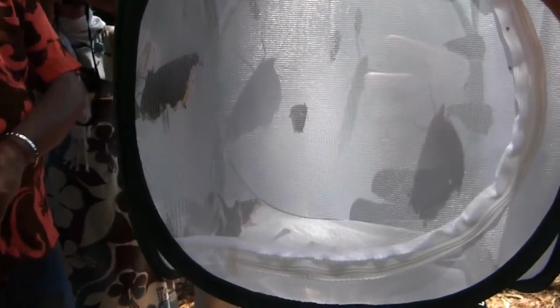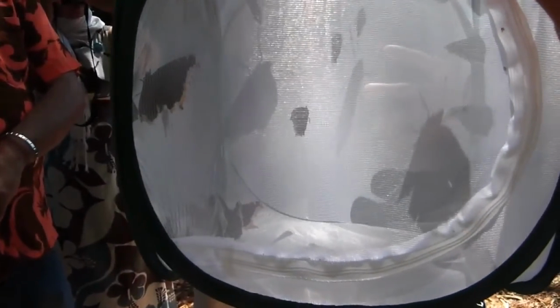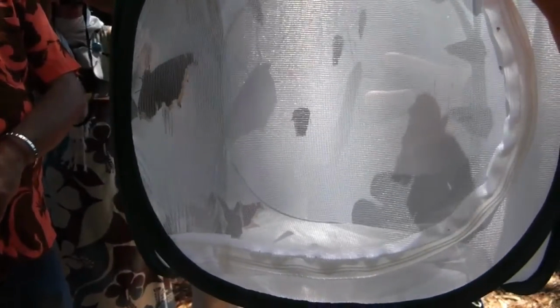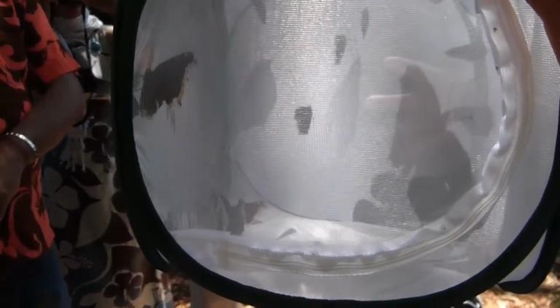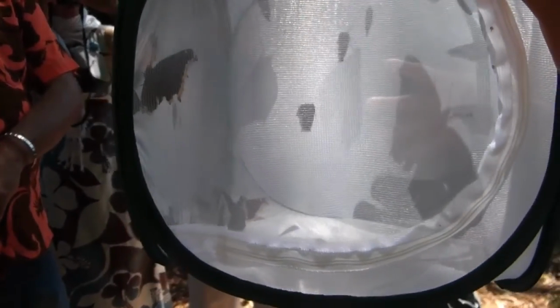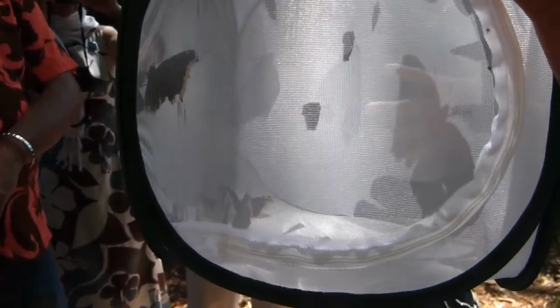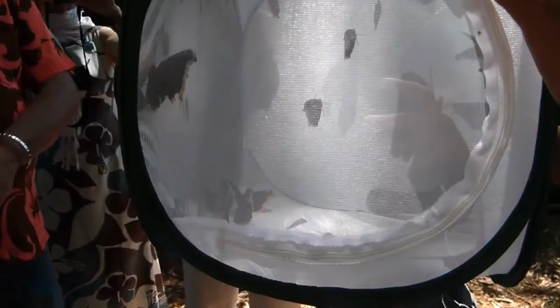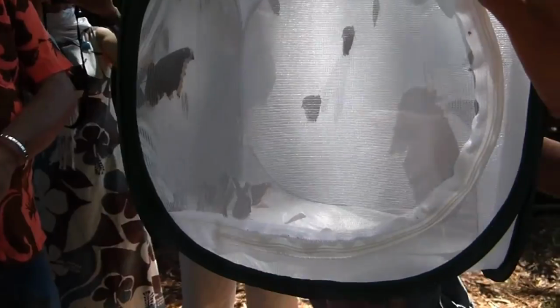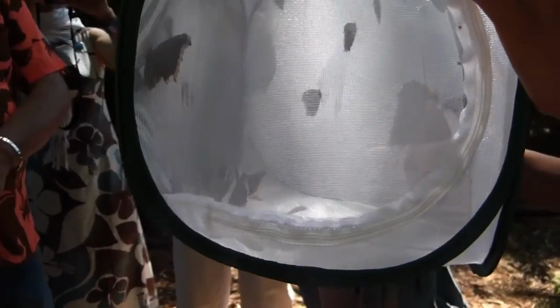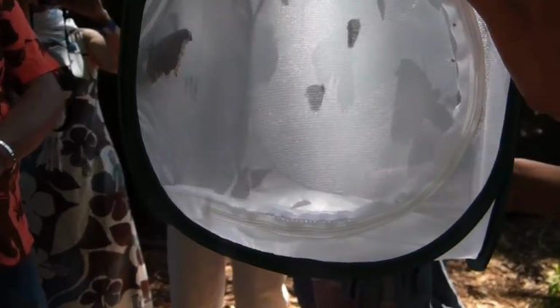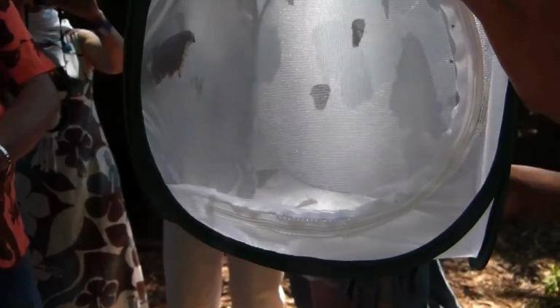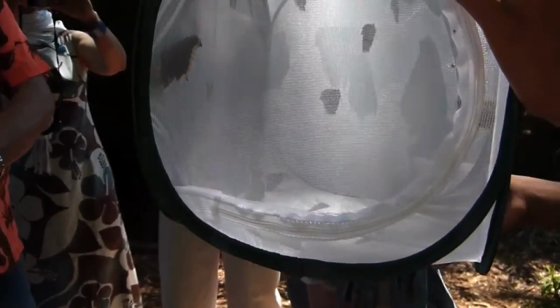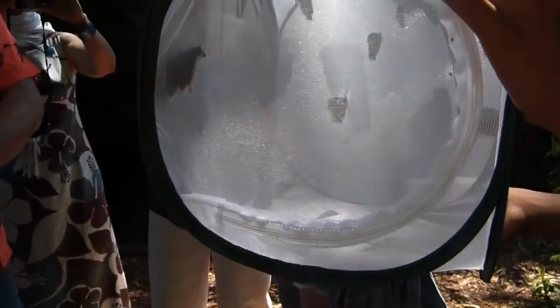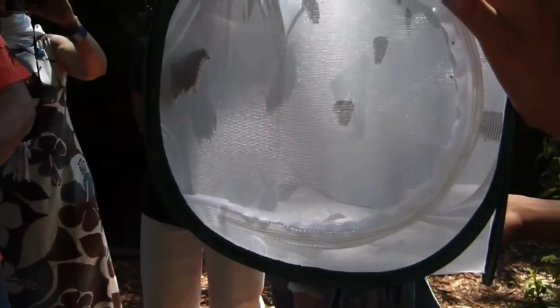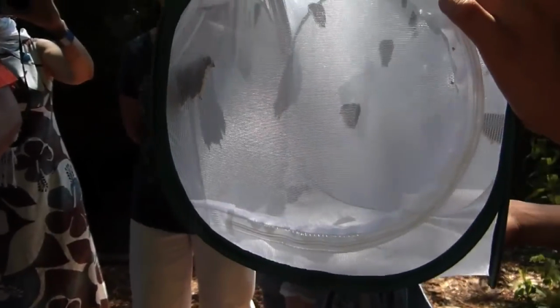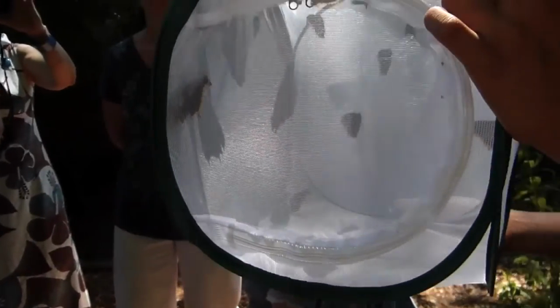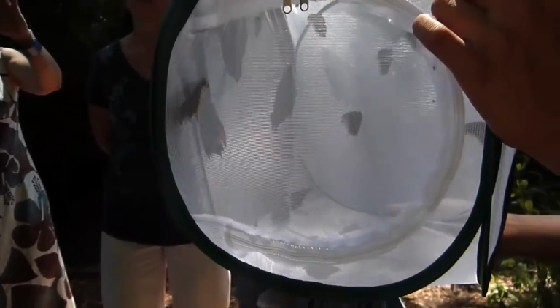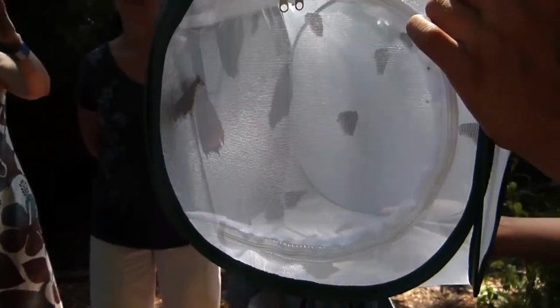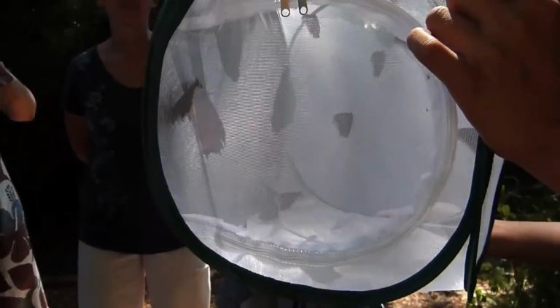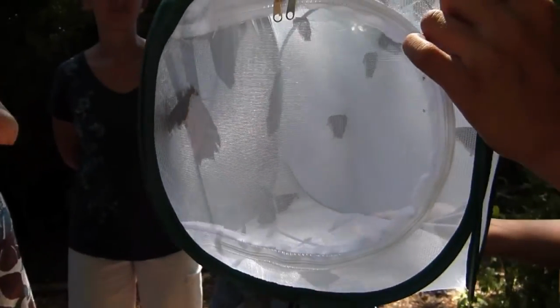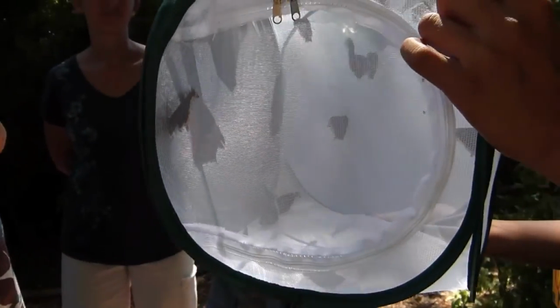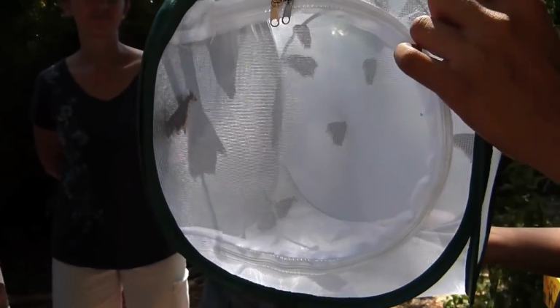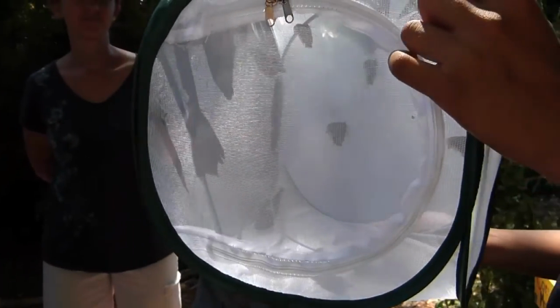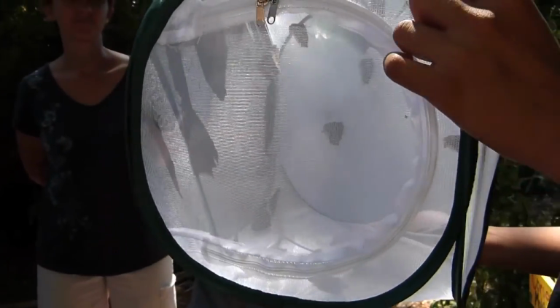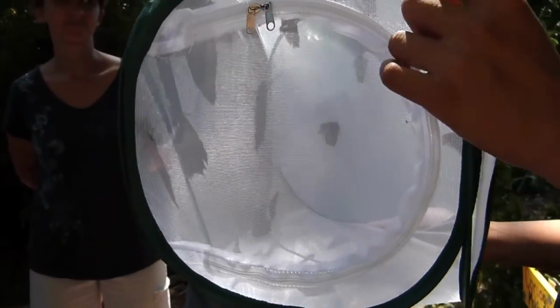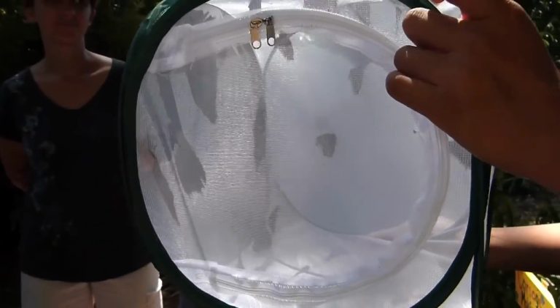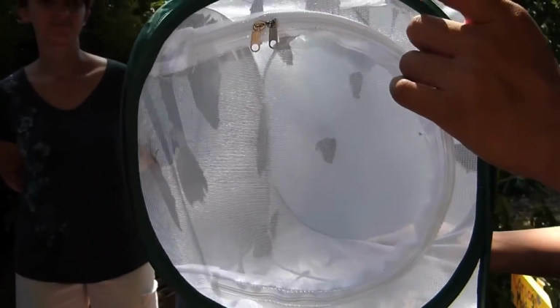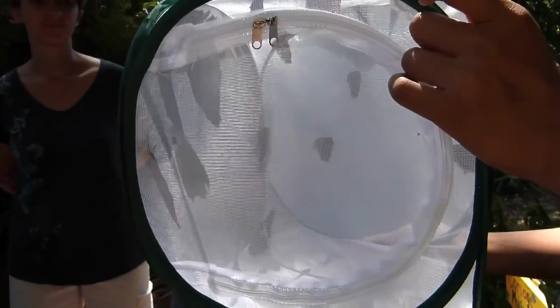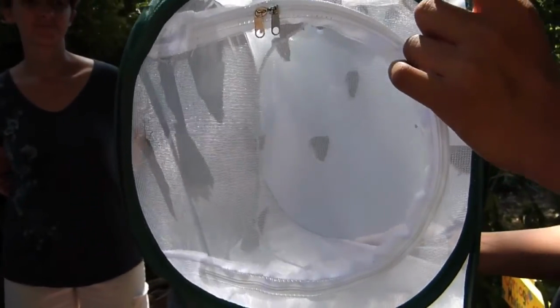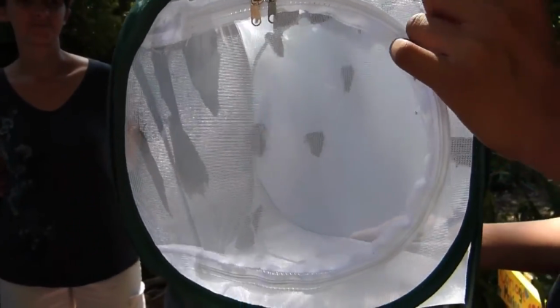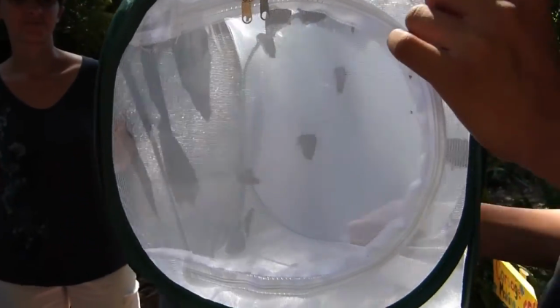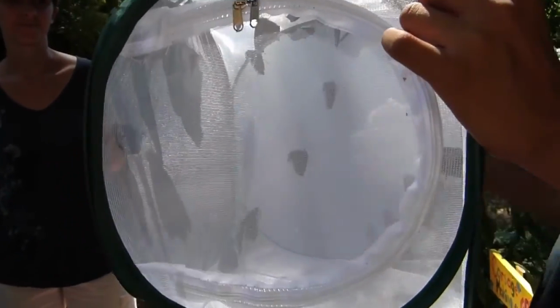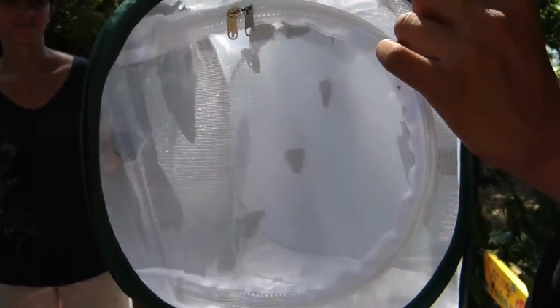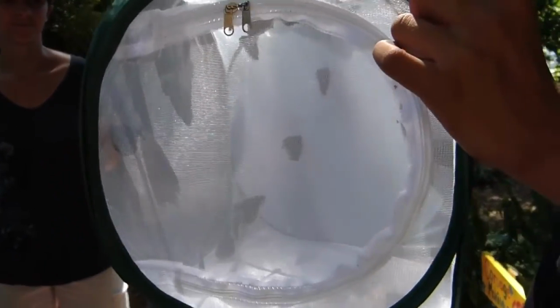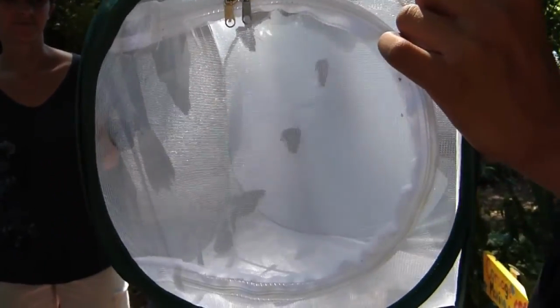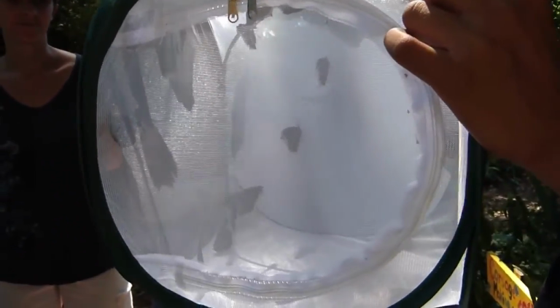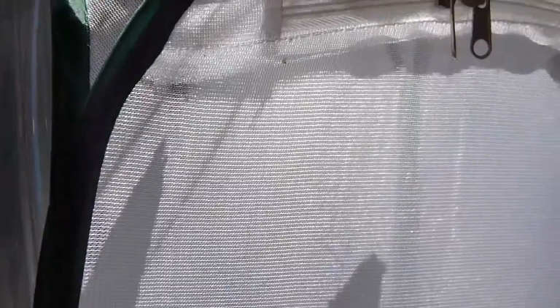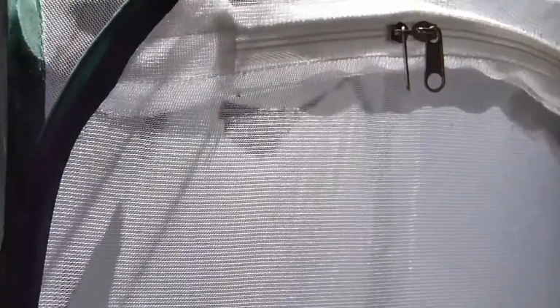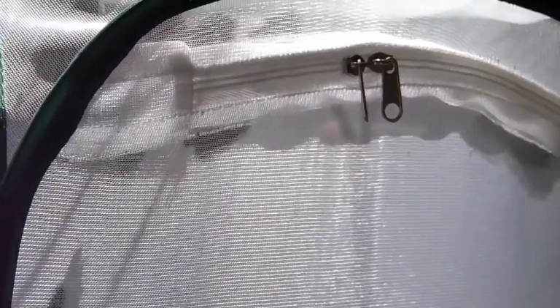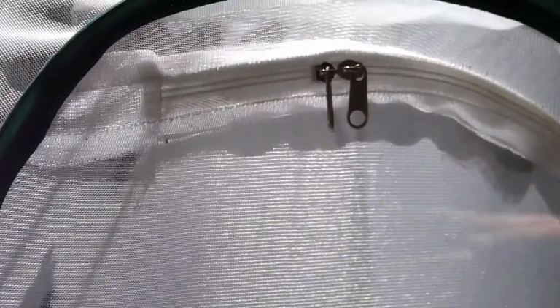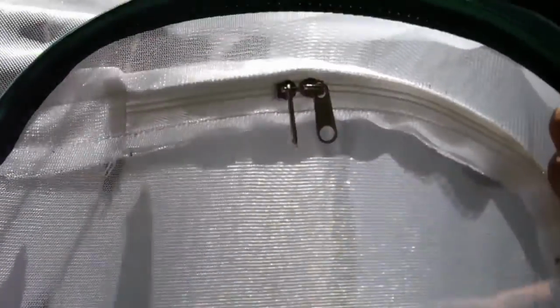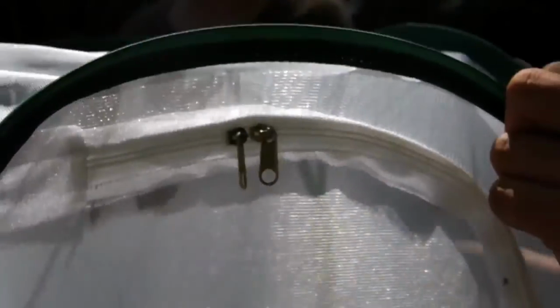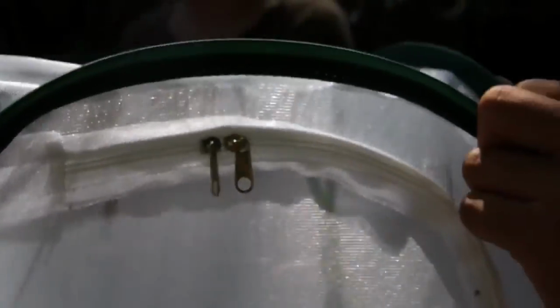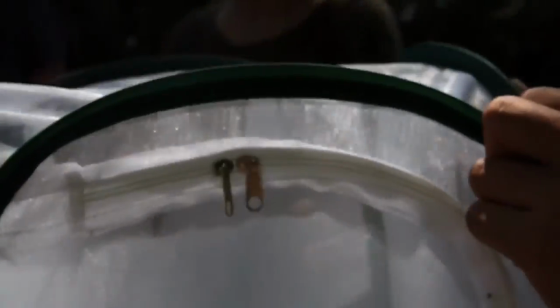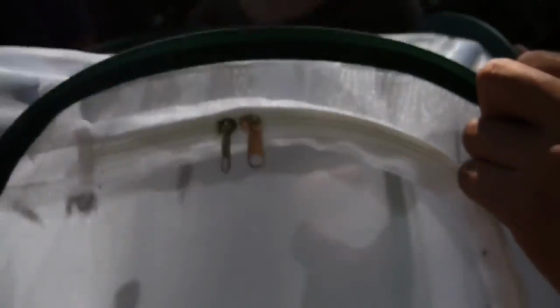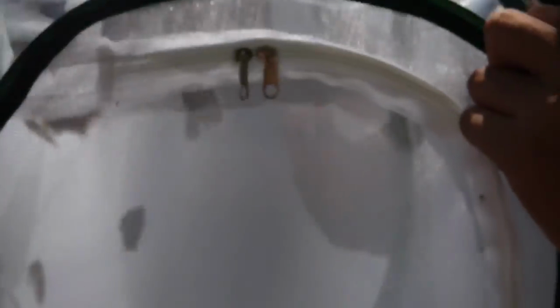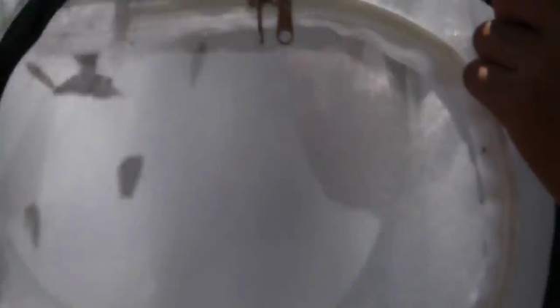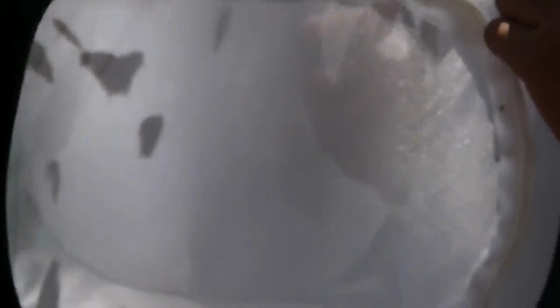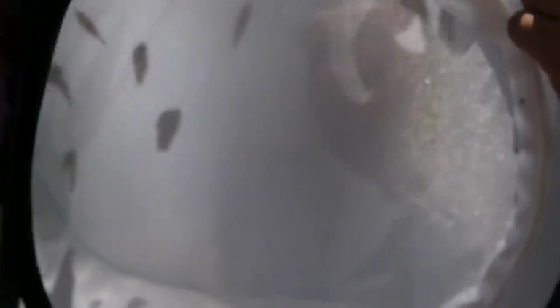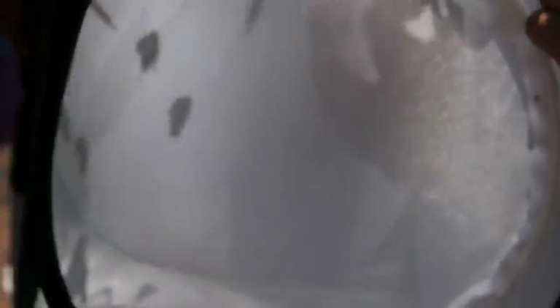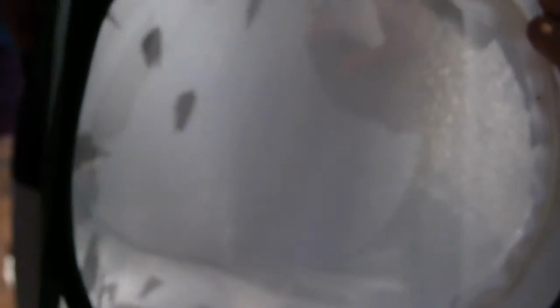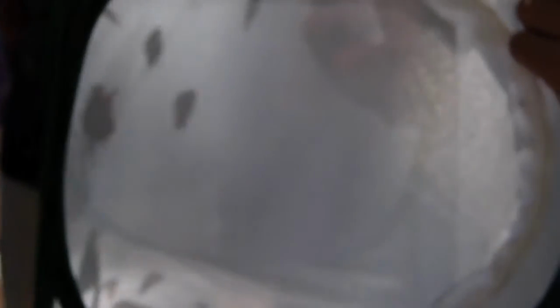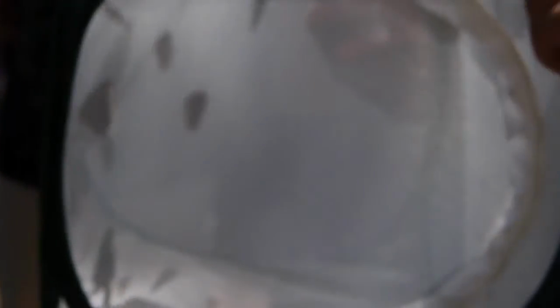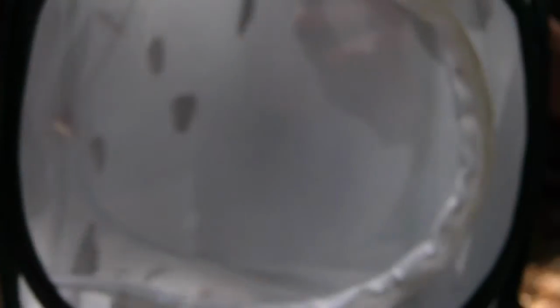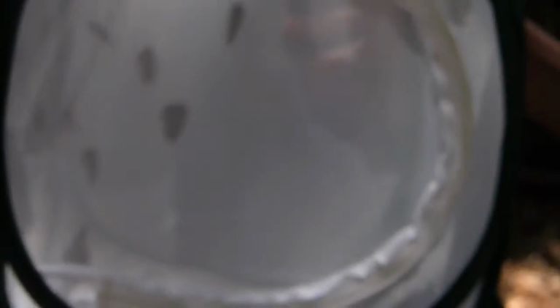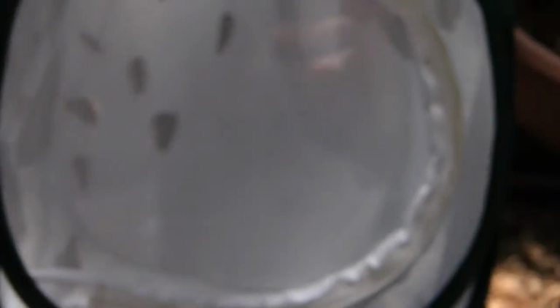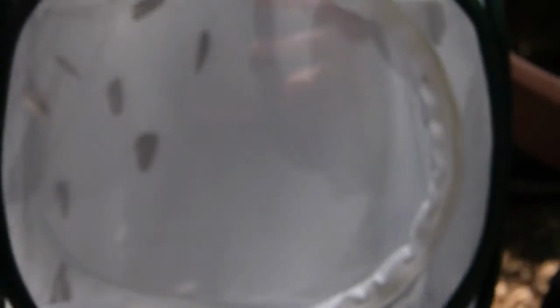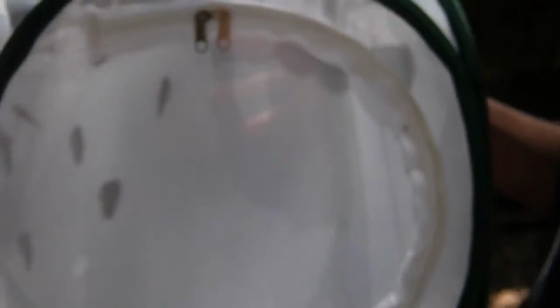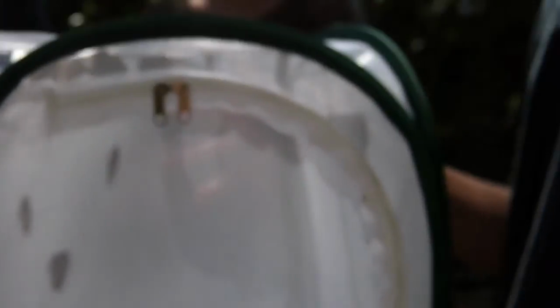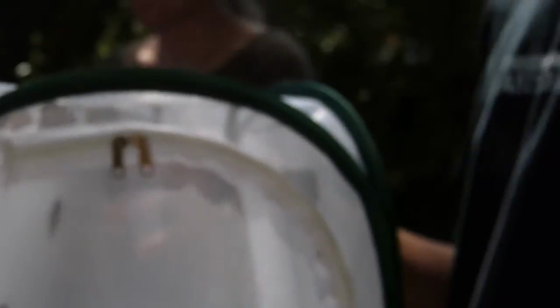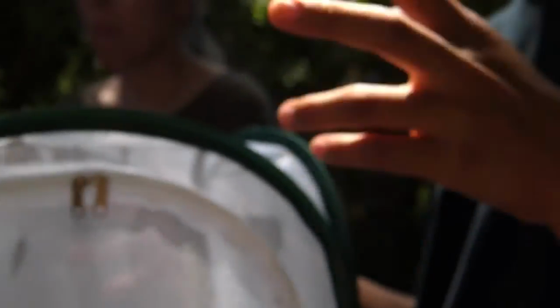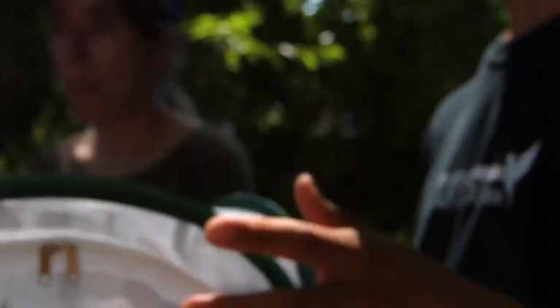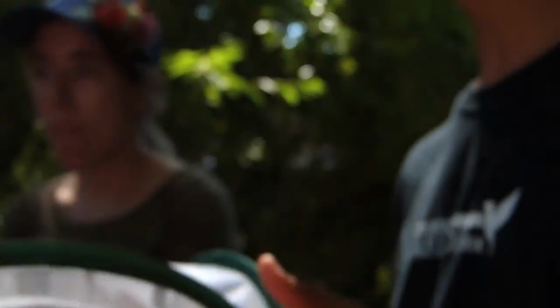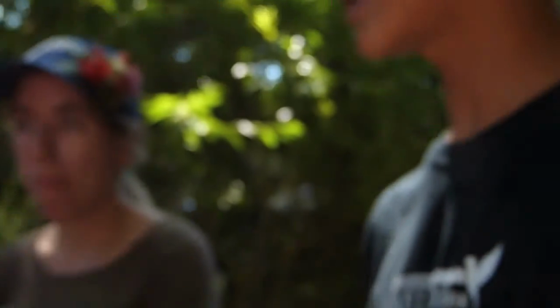Those white ones you're talking about? Yeah, the white ones are actually butterflies as well. Their lifespan is about two to three weeks — that's like the normal butterfly lifespan.